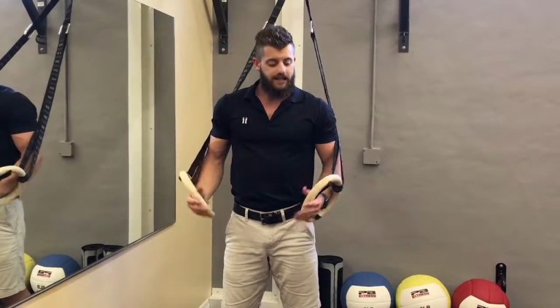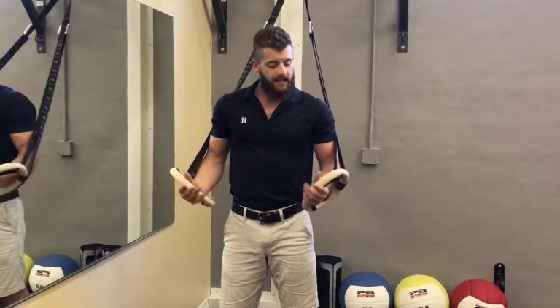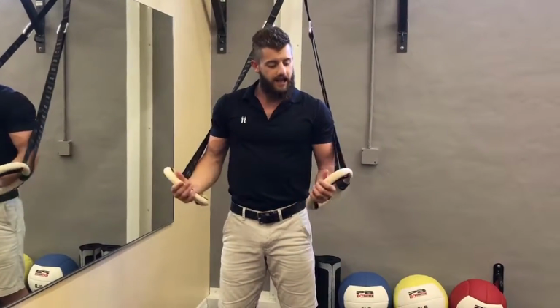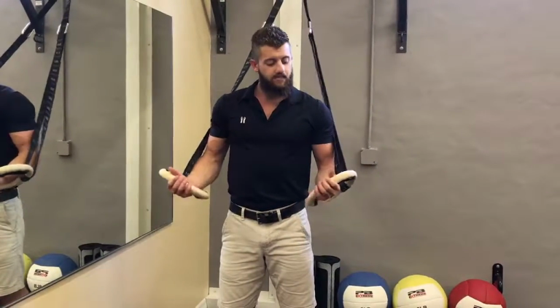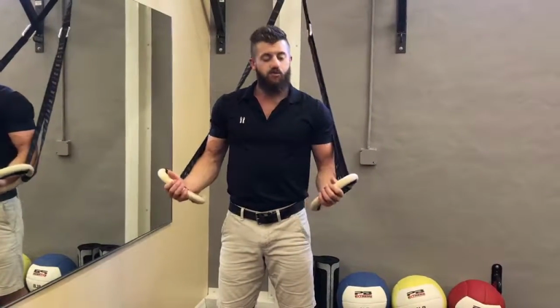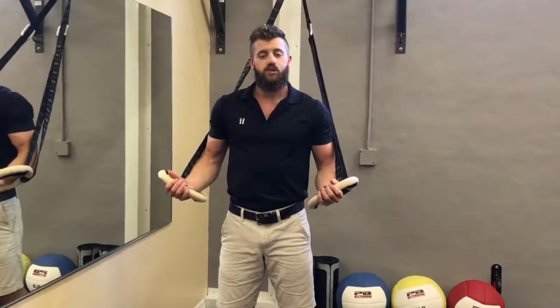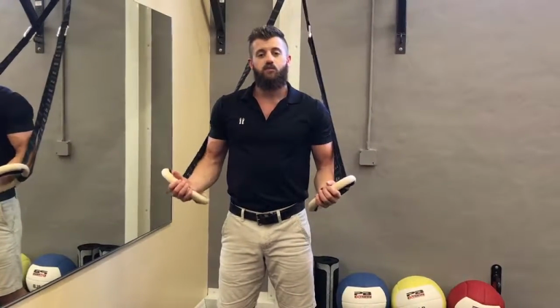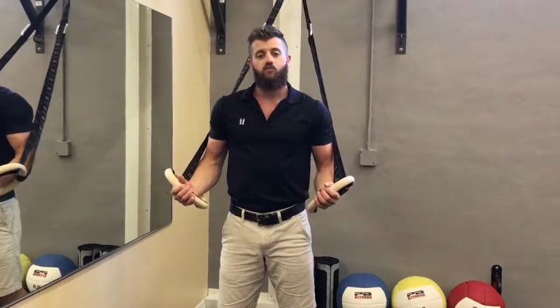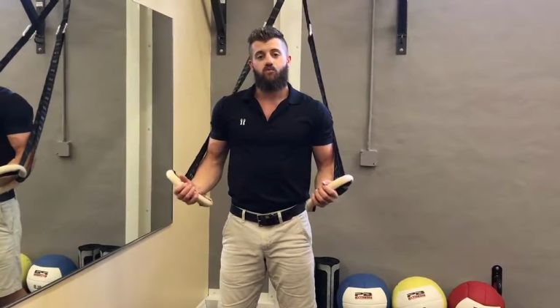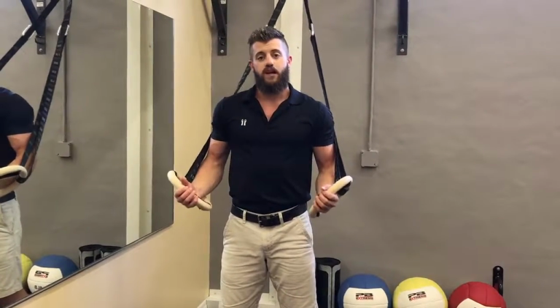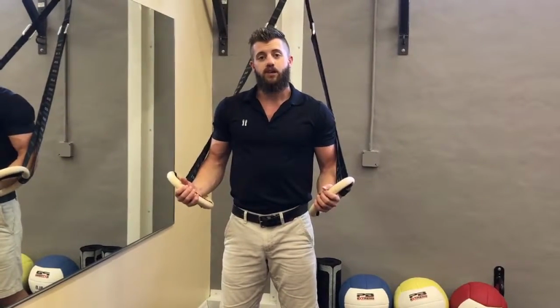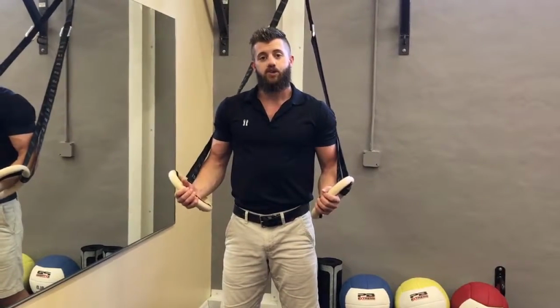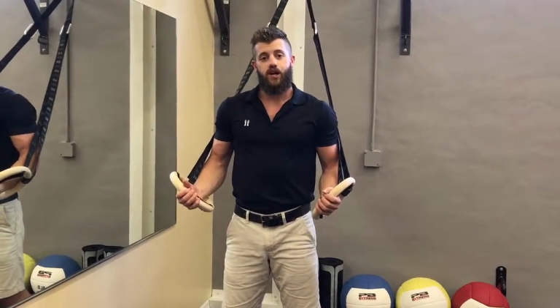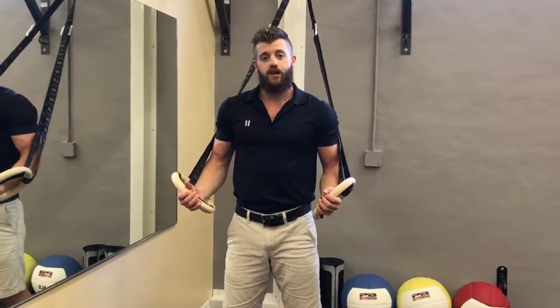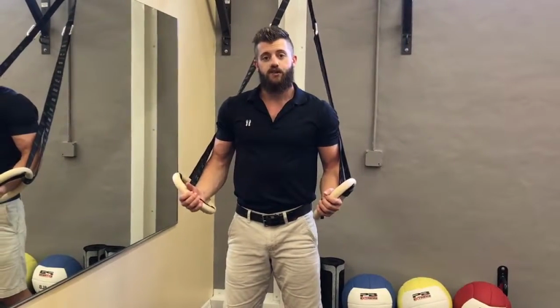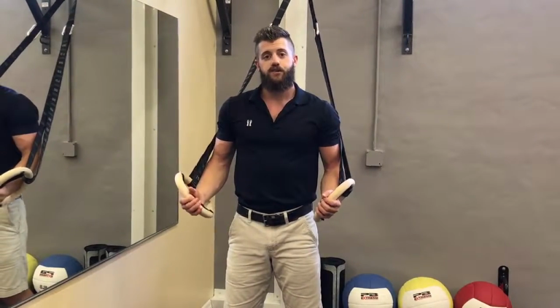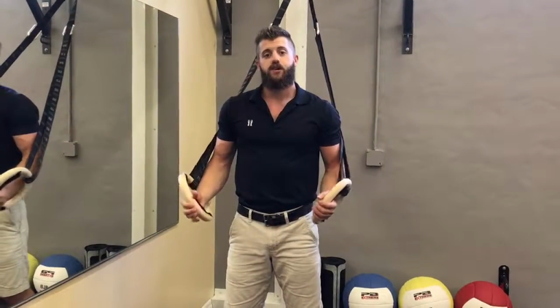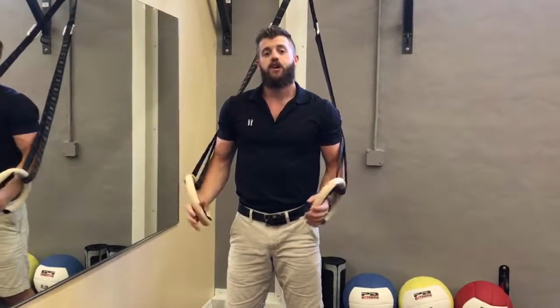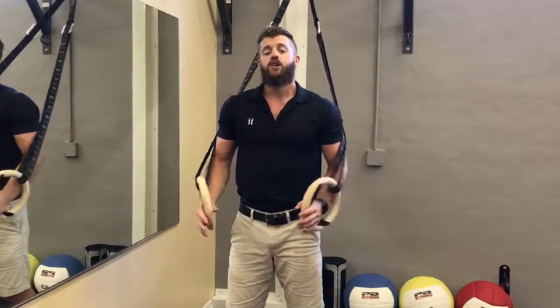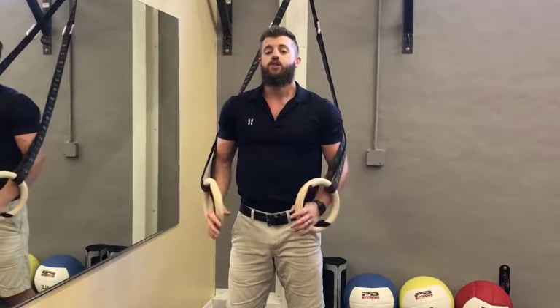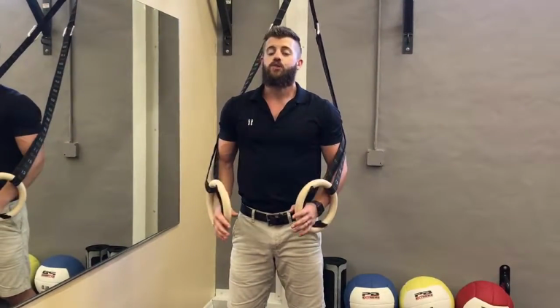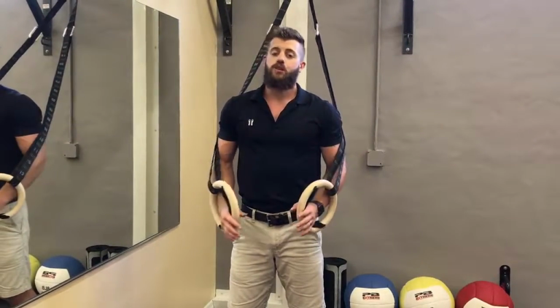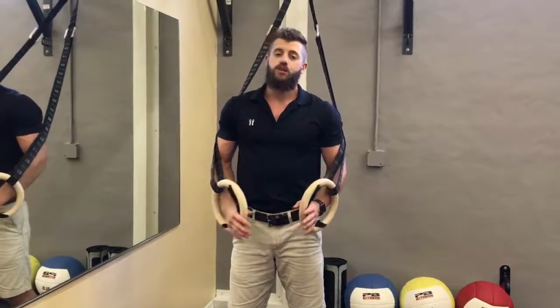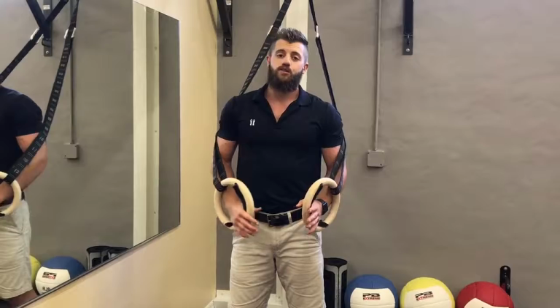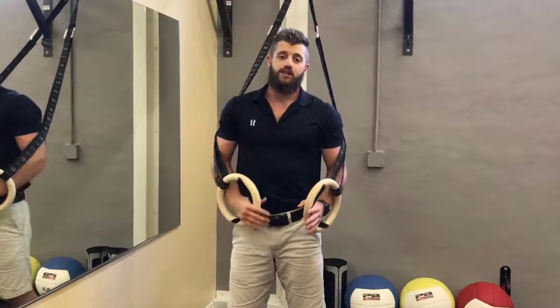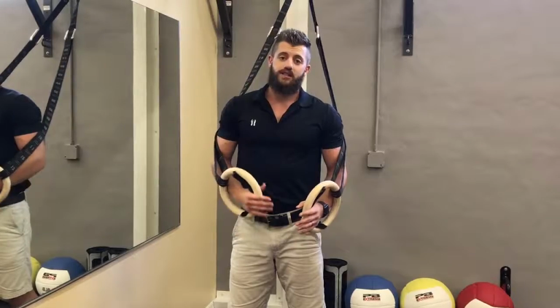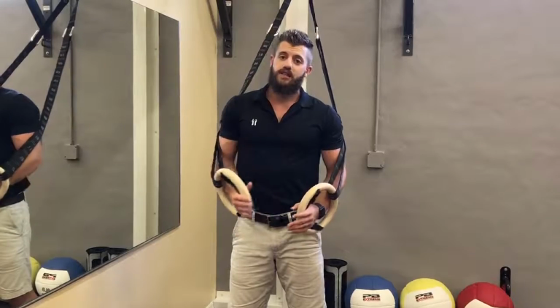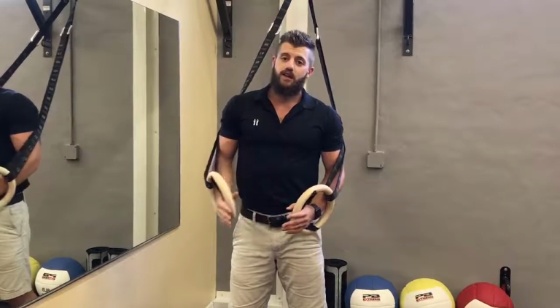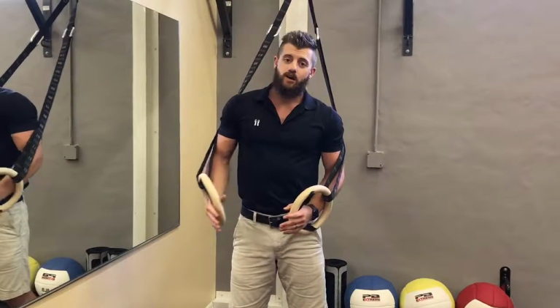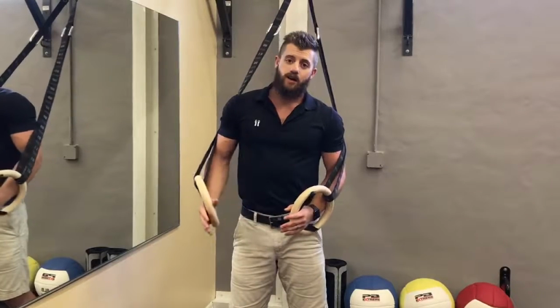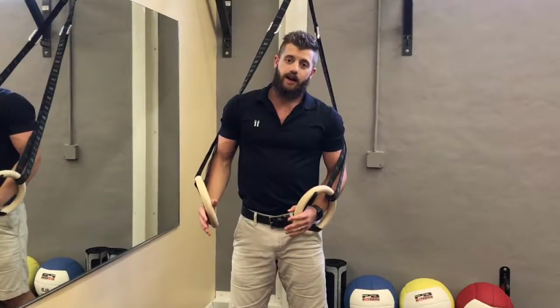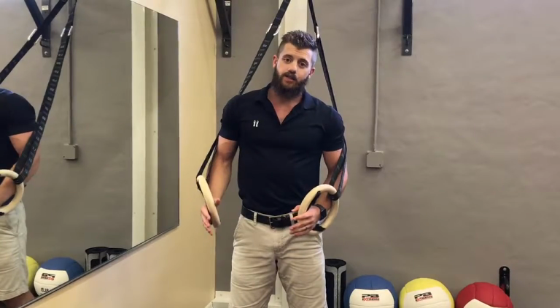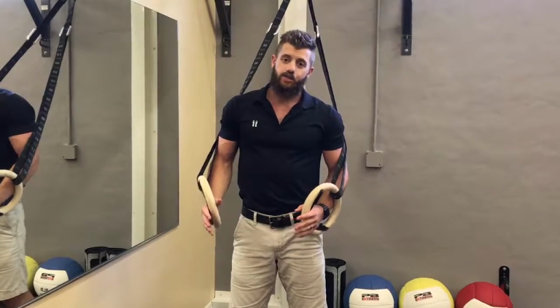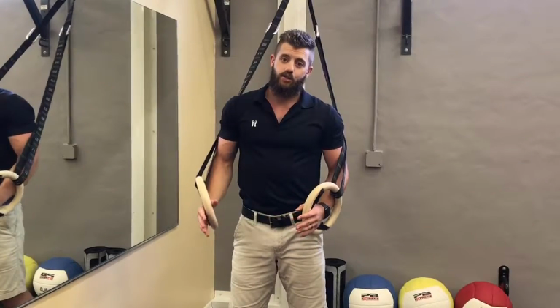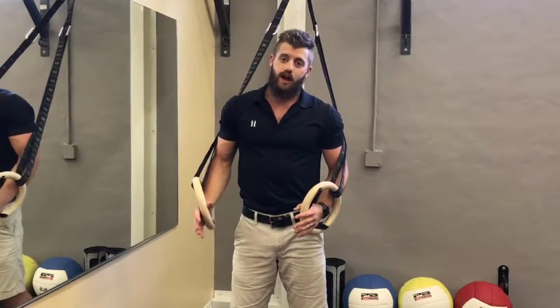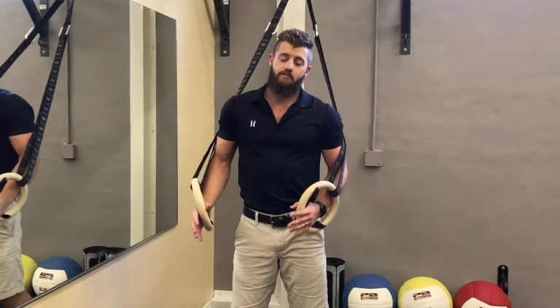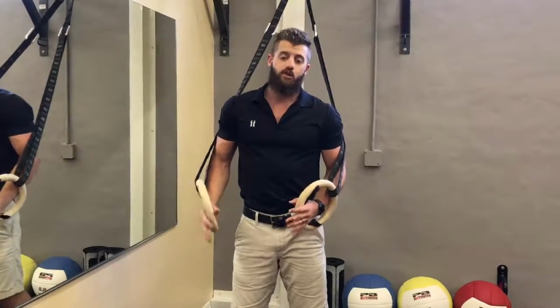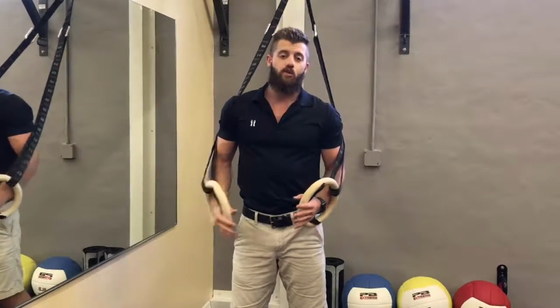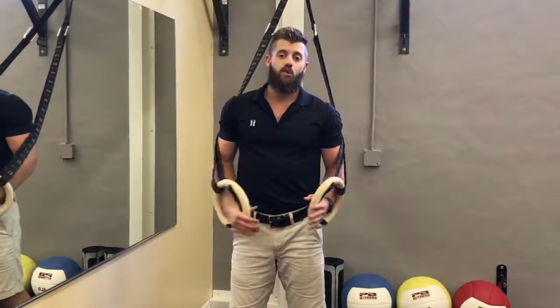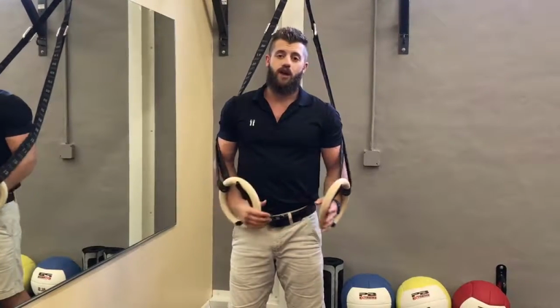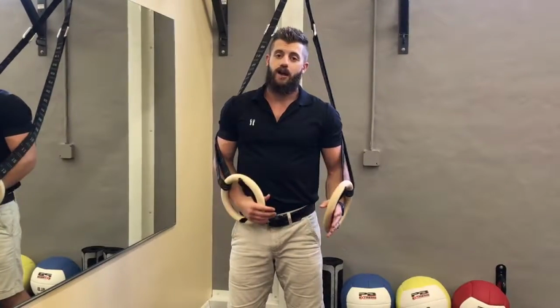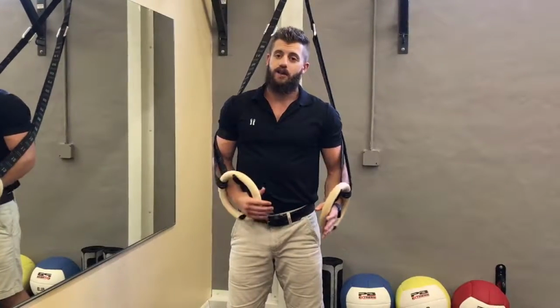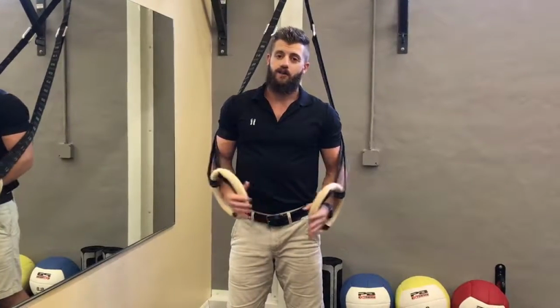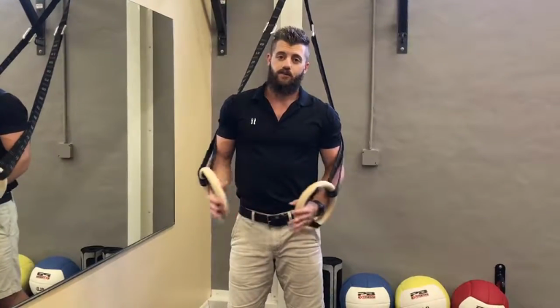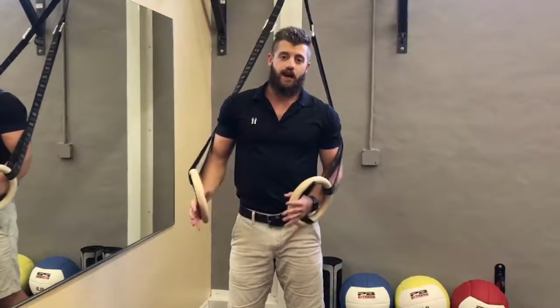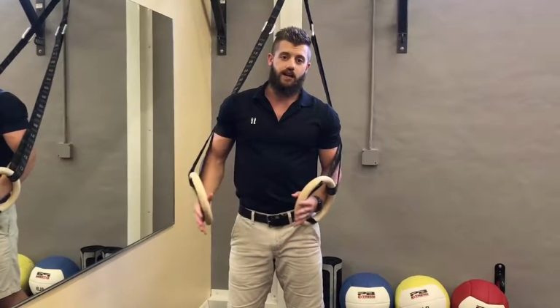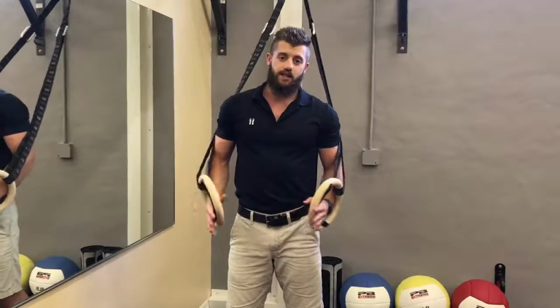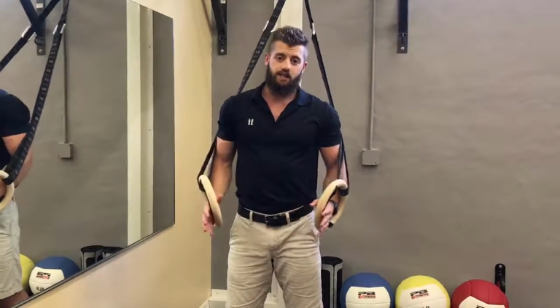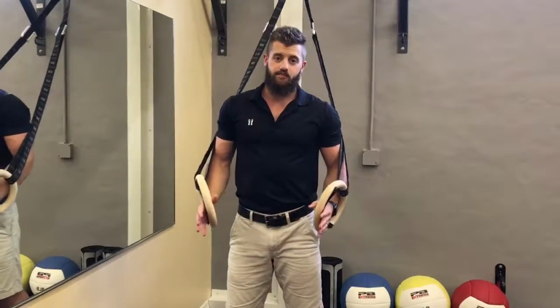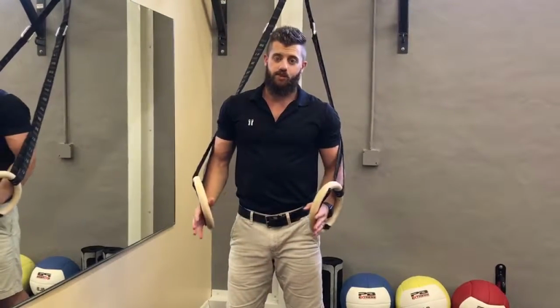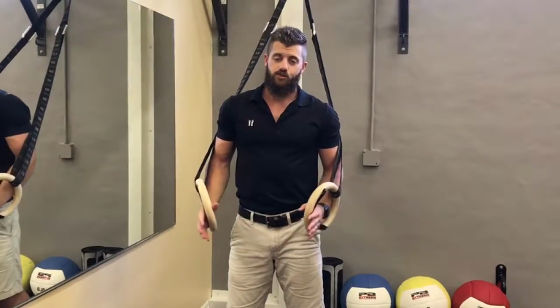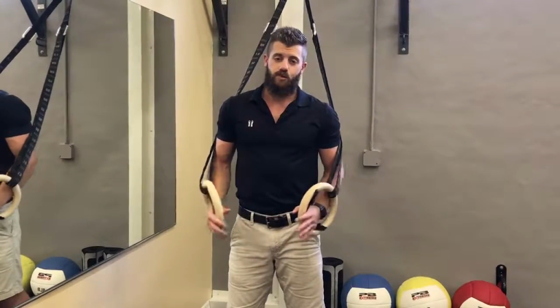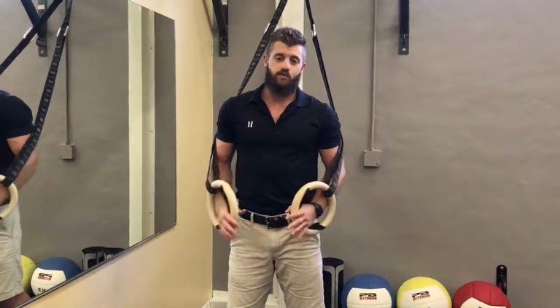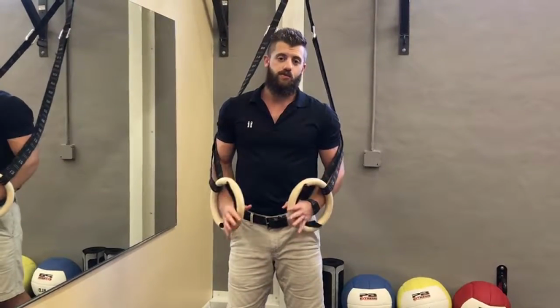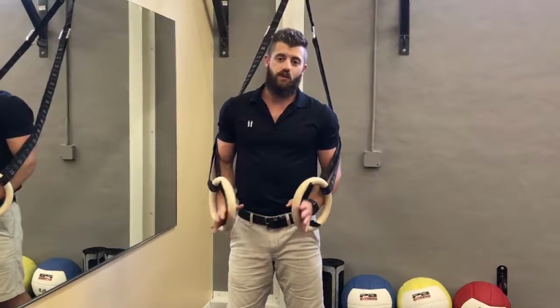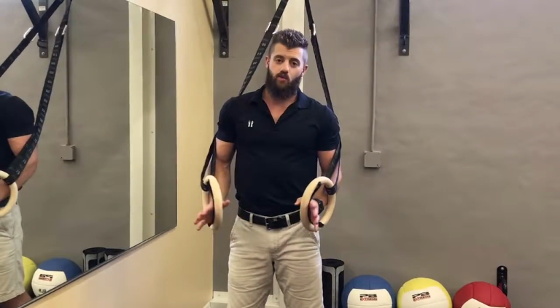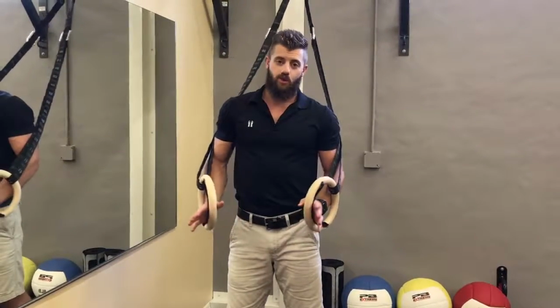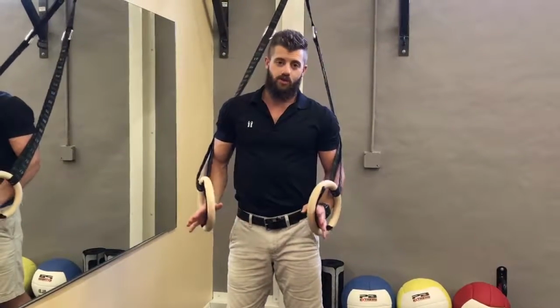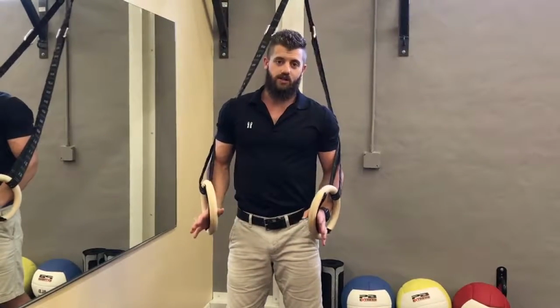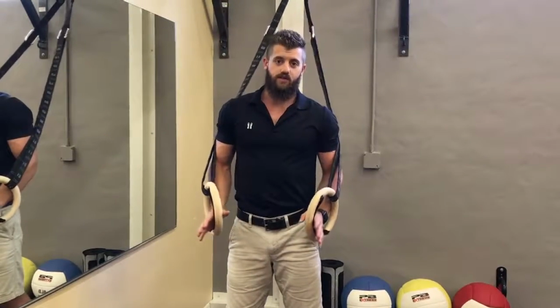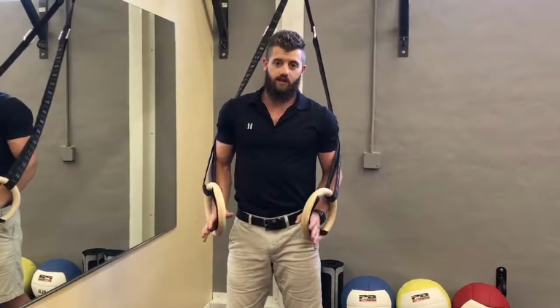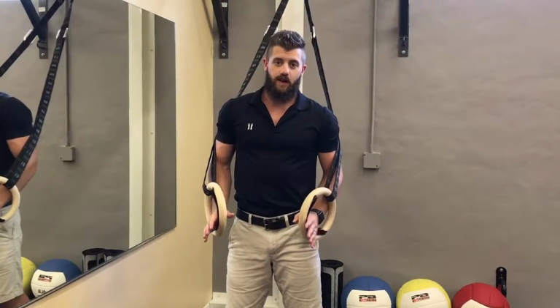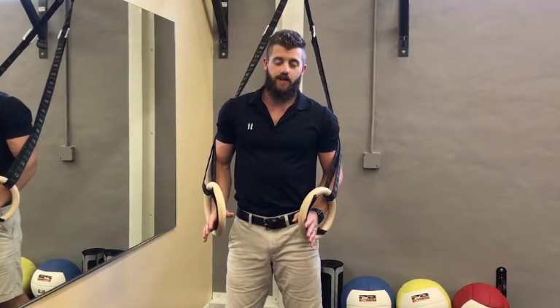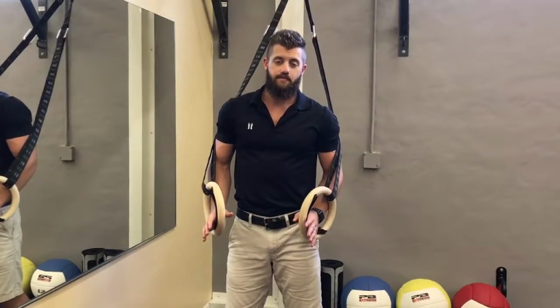Today I'm using ring trainers. You can use a TRX strap or another kind of suspension trainer — those work just fine.